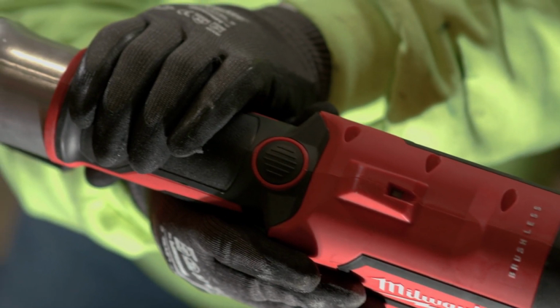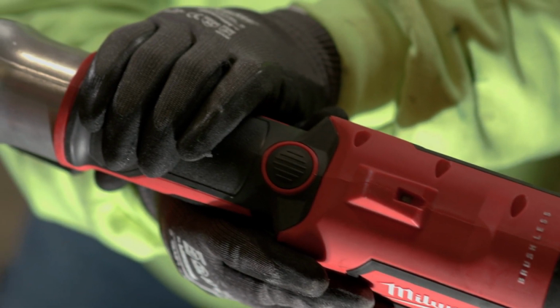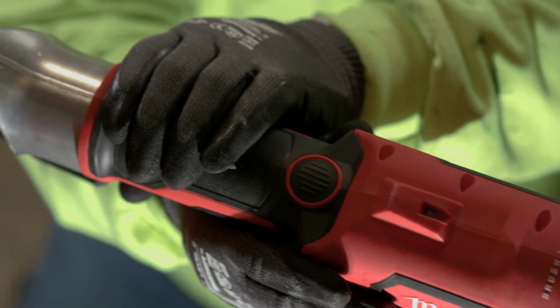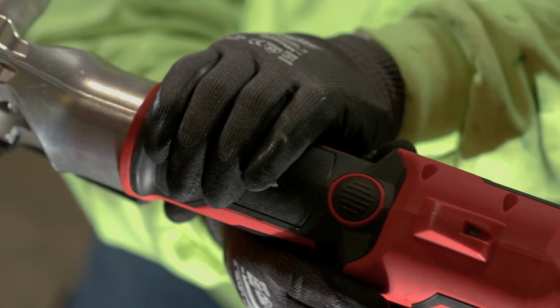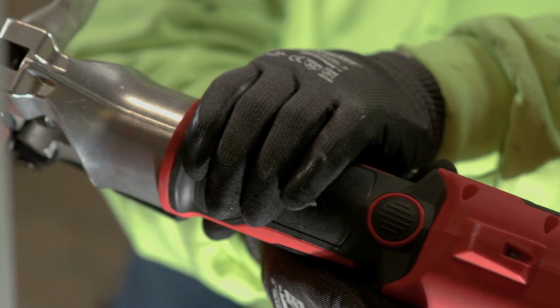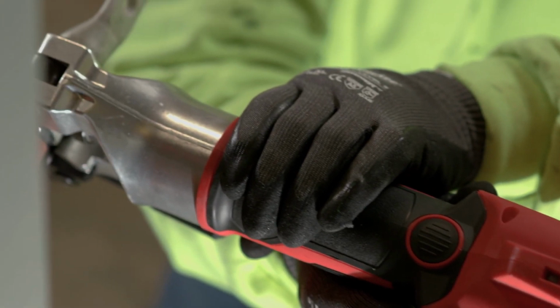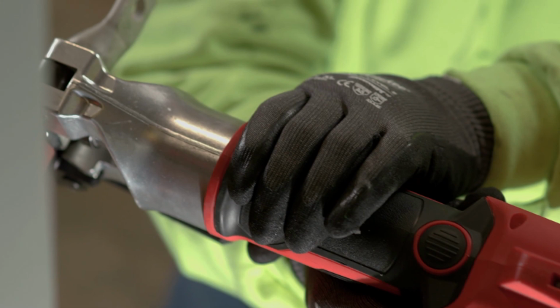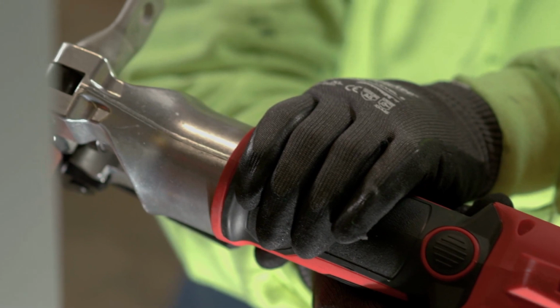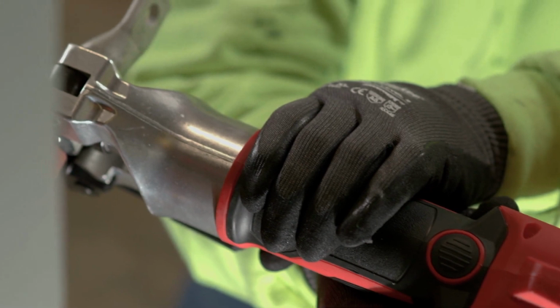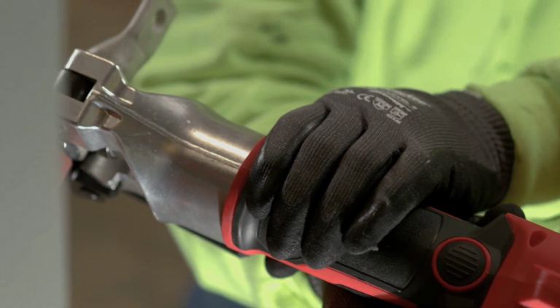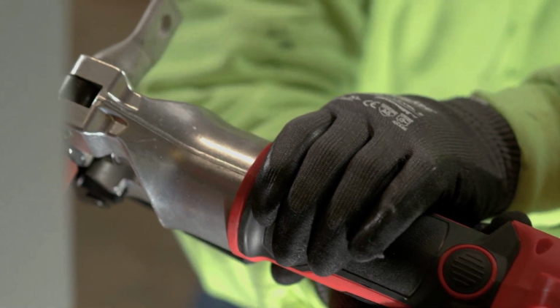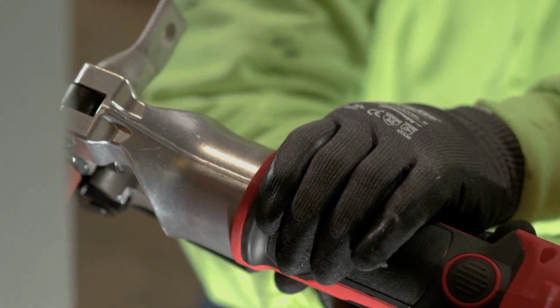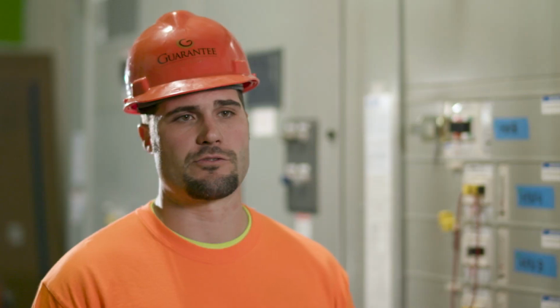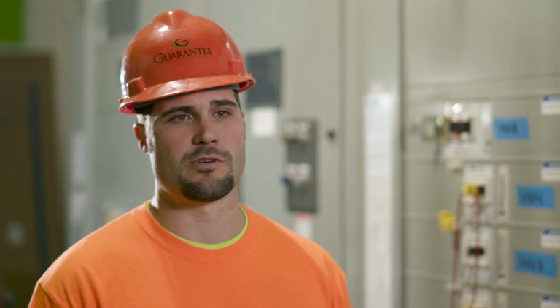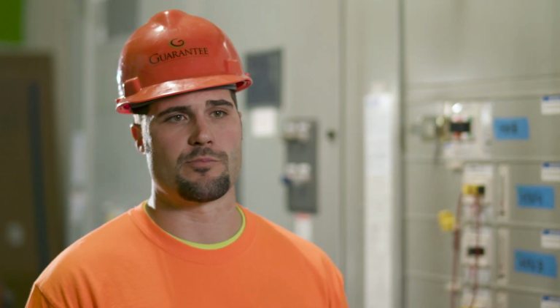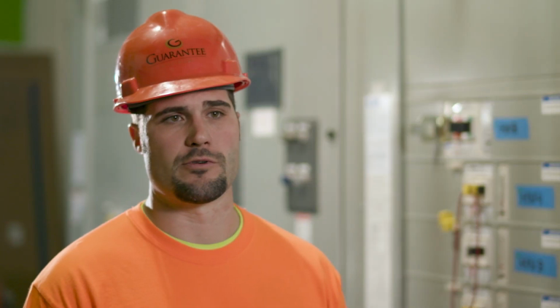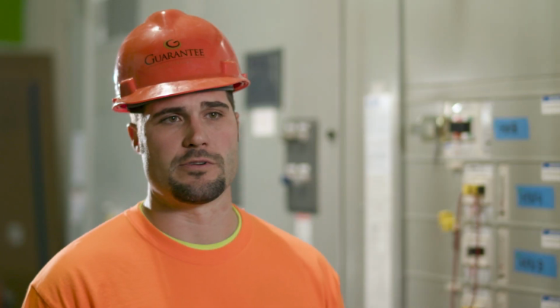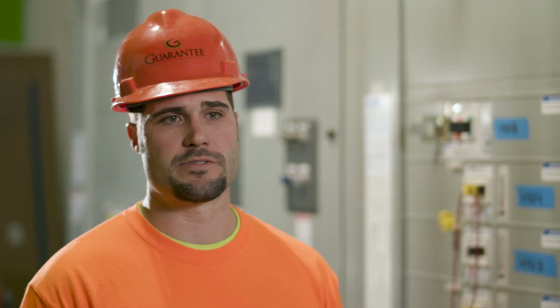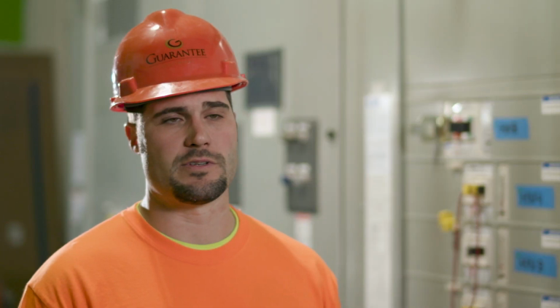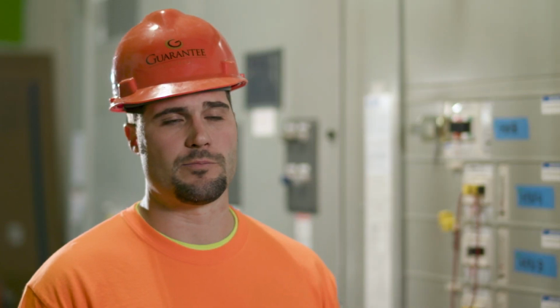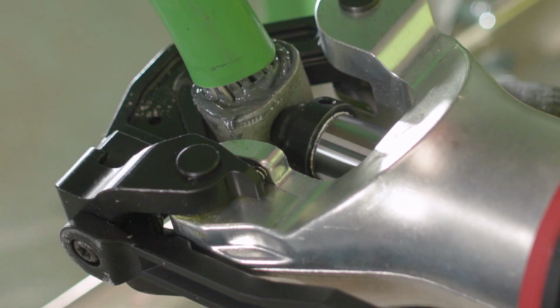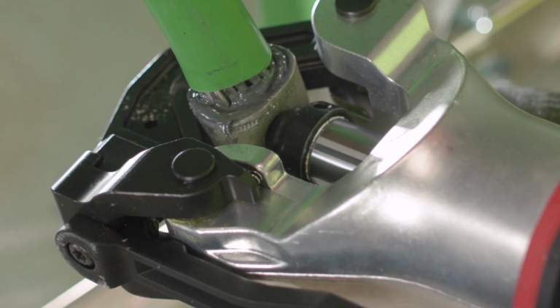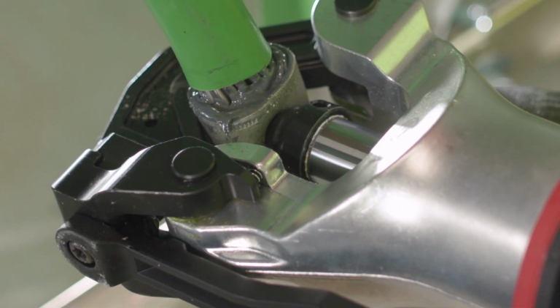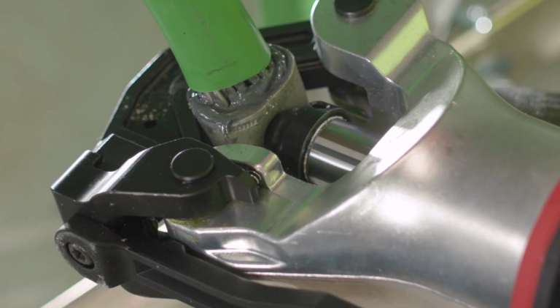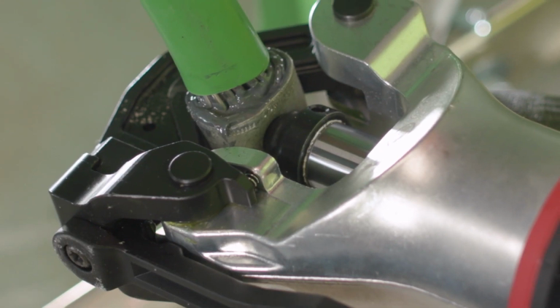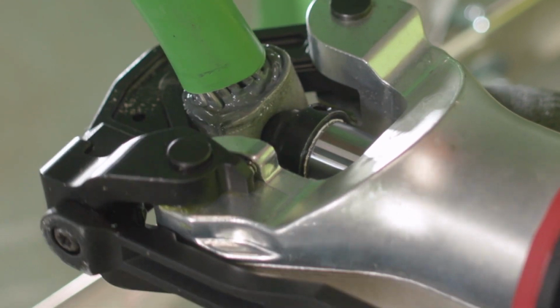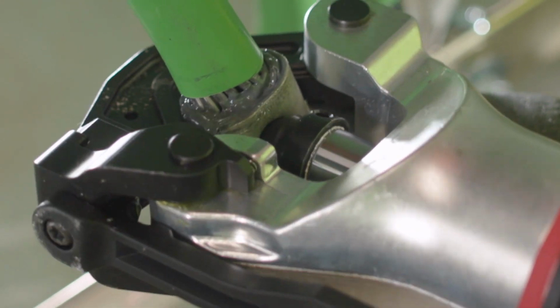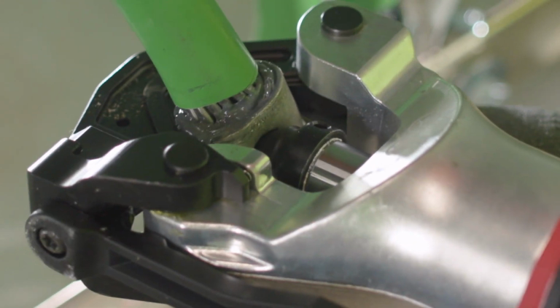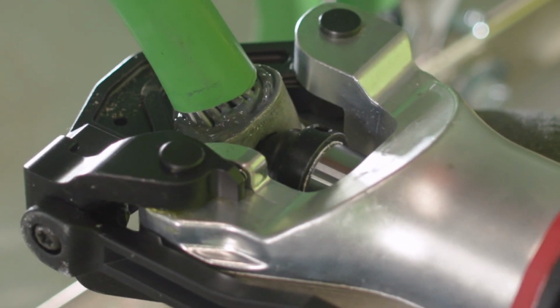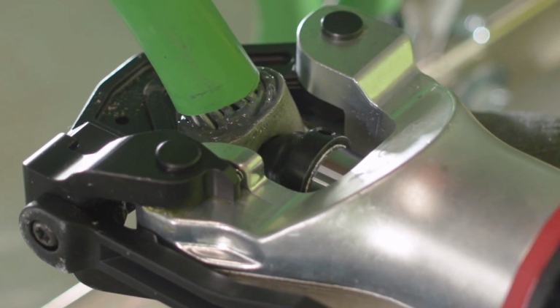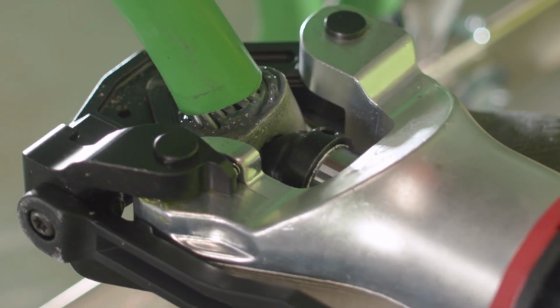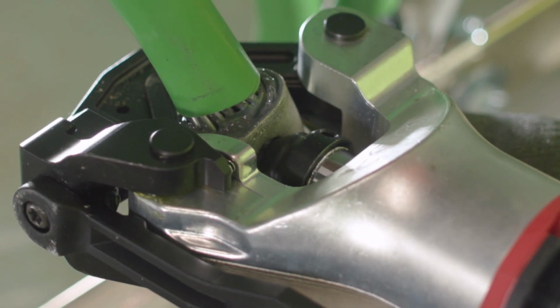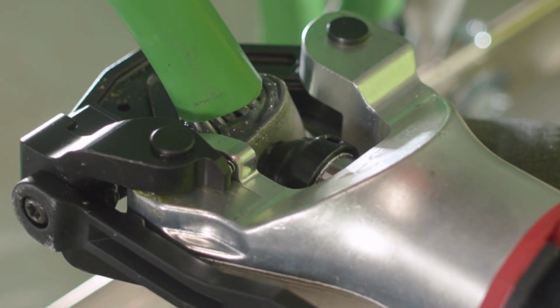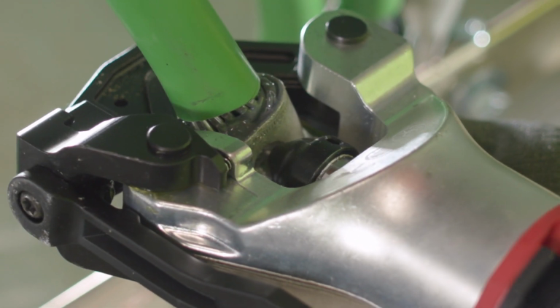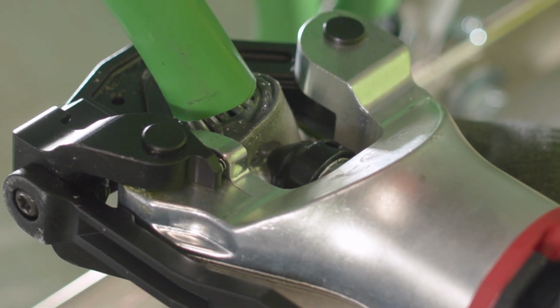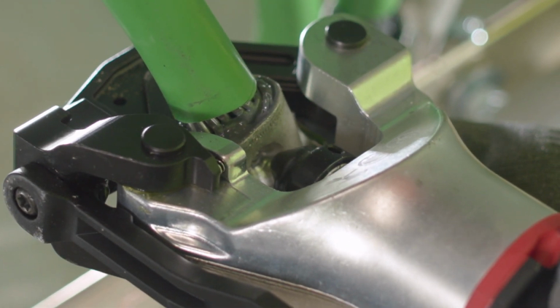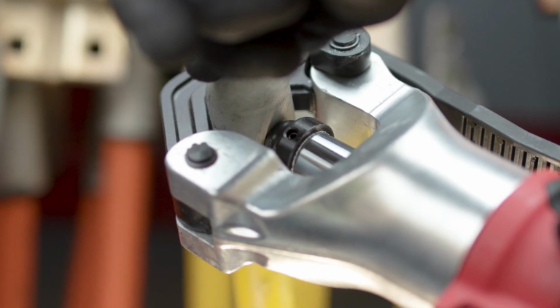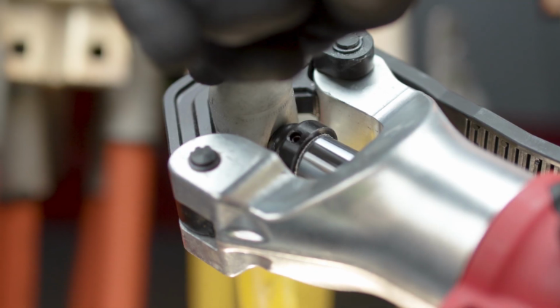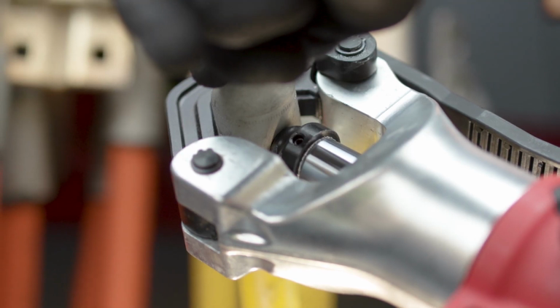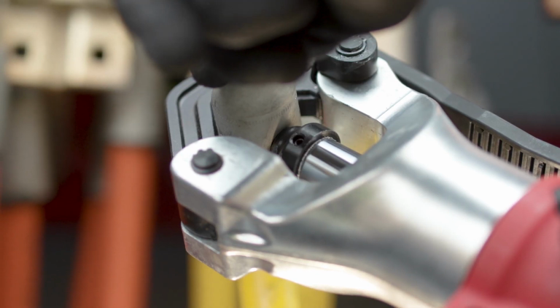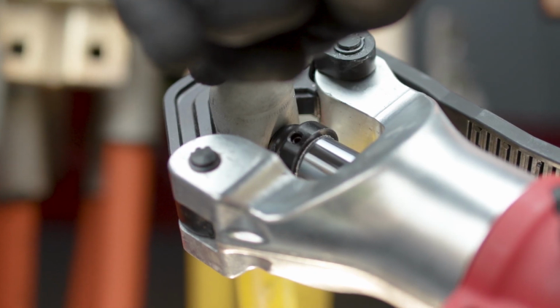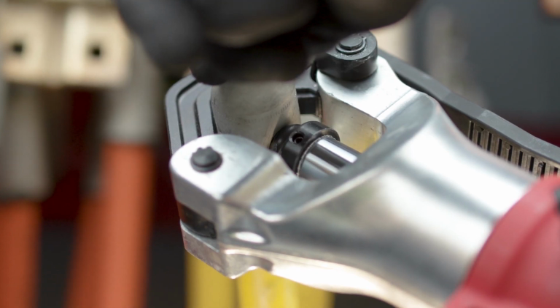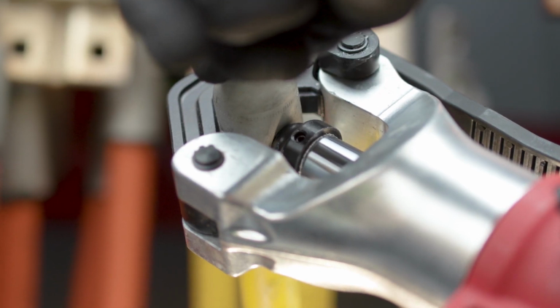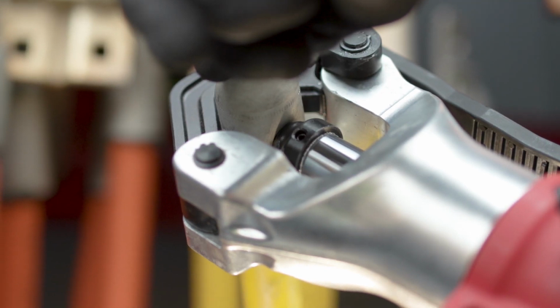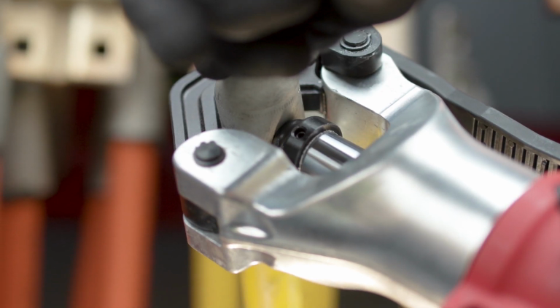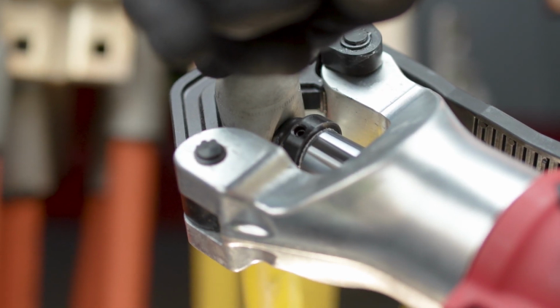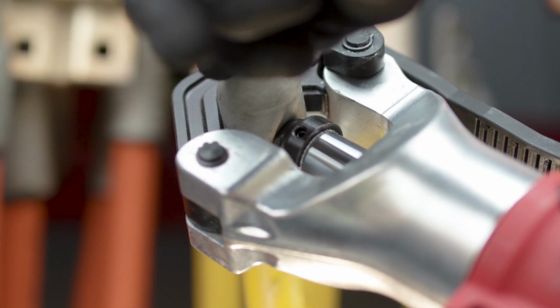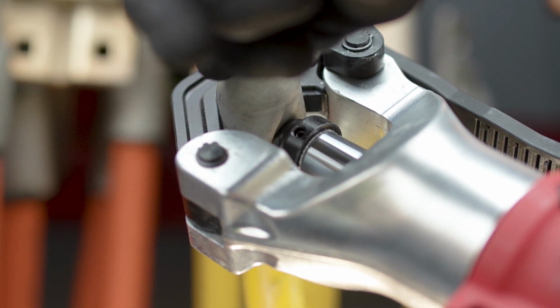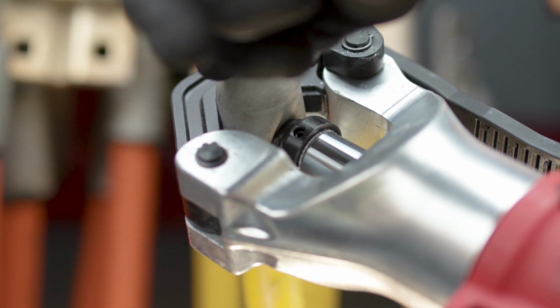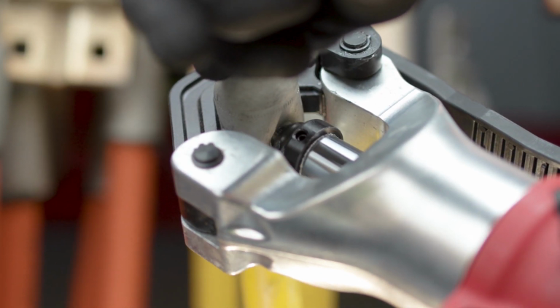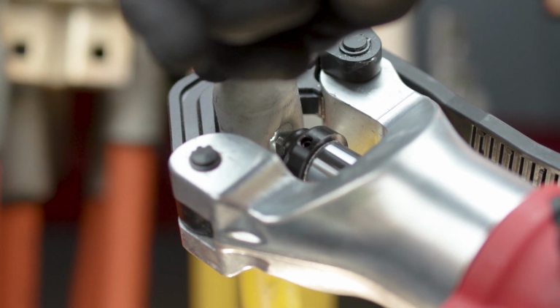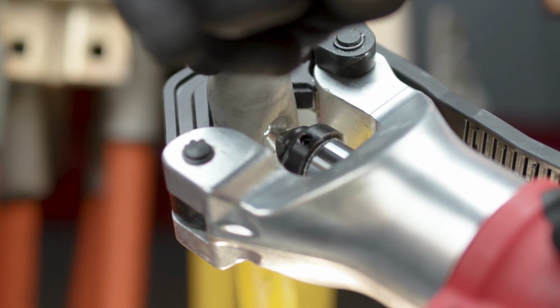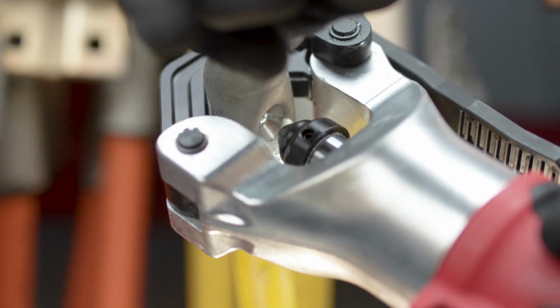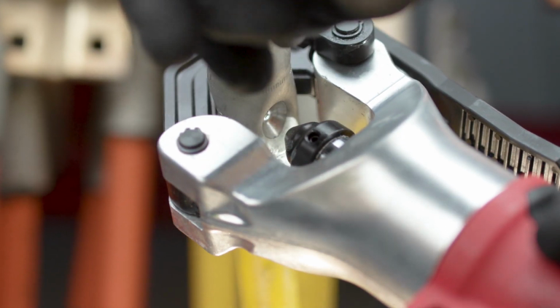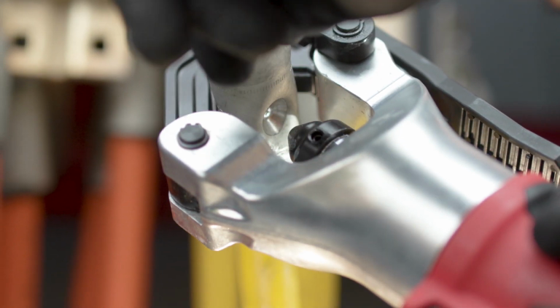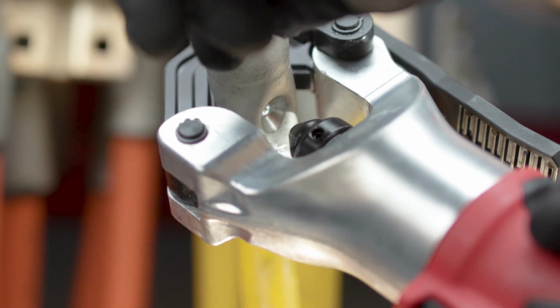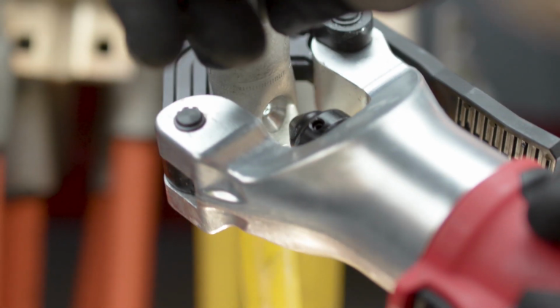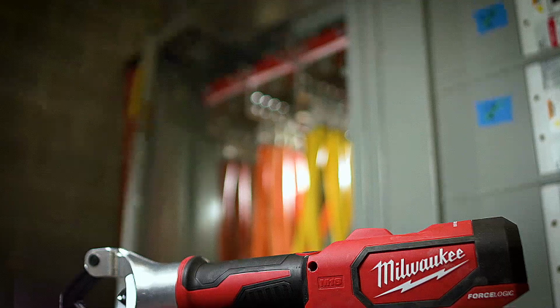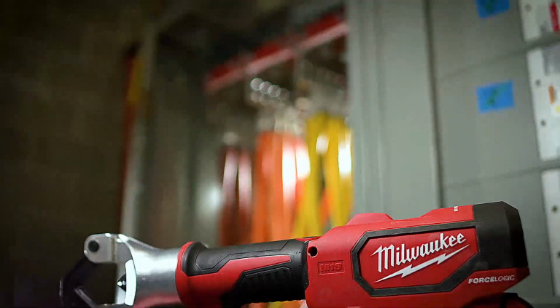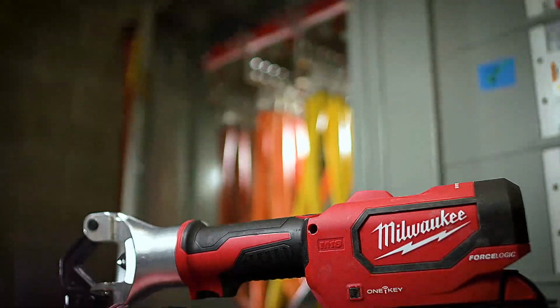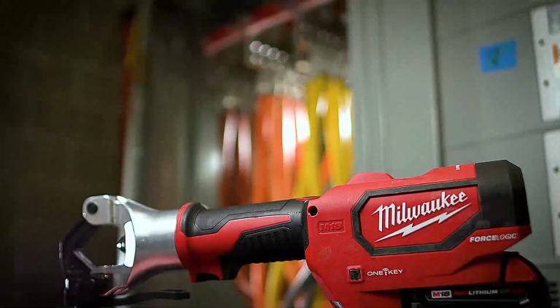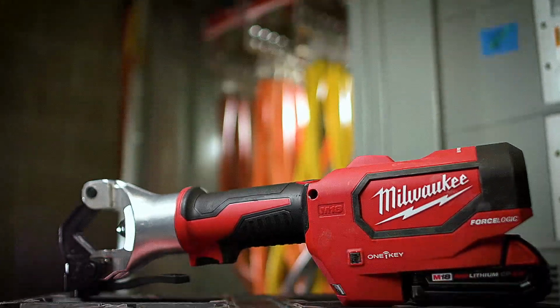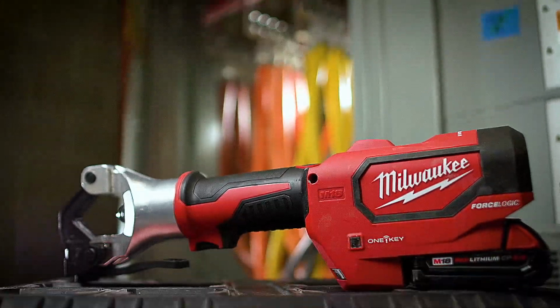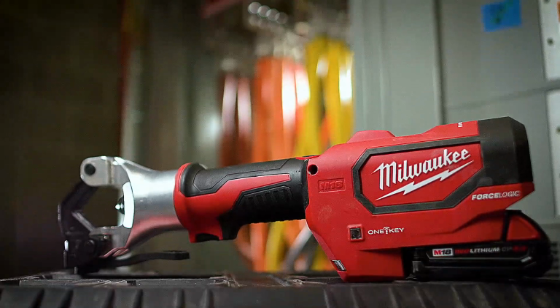The Milwaukee Dallas Crimper is simple to use. It's fast and efficient. You just go put it on the wire and you're ready.